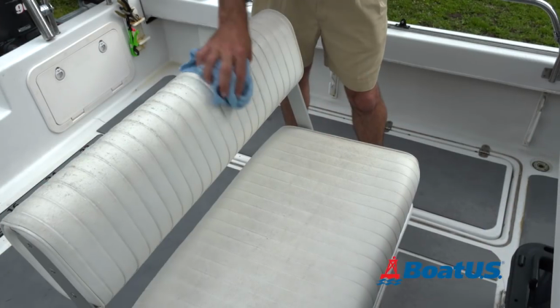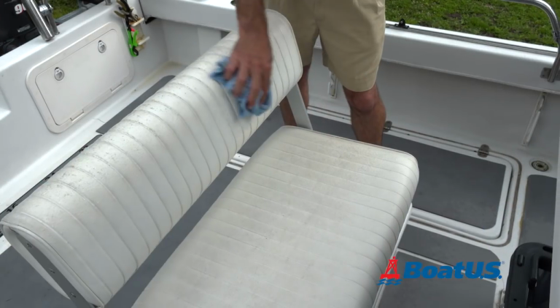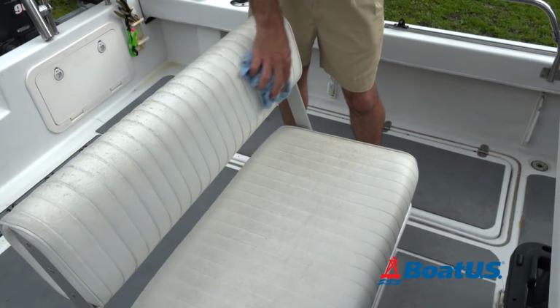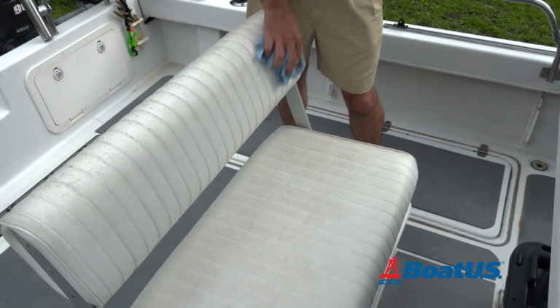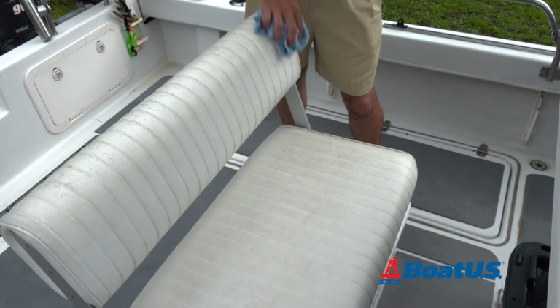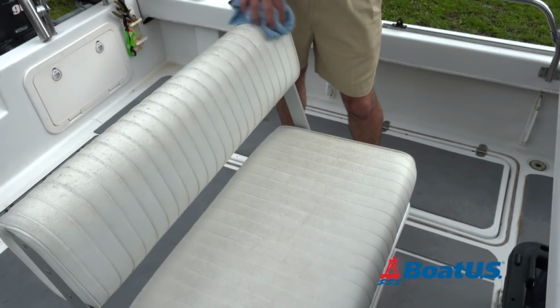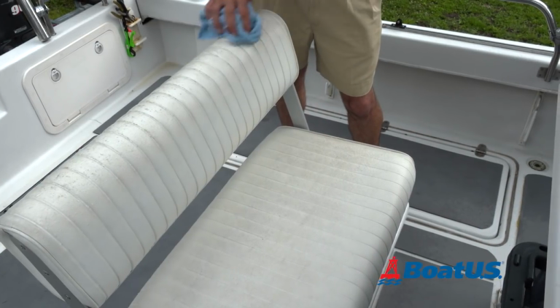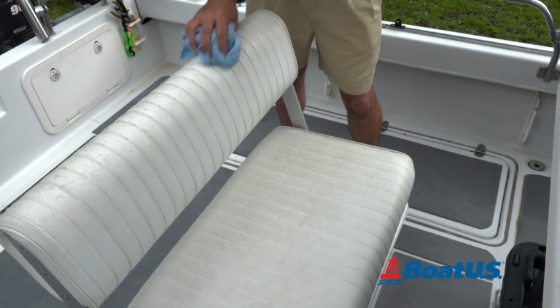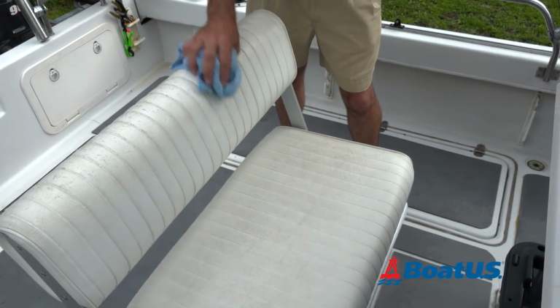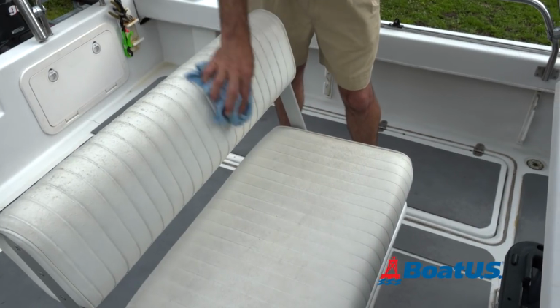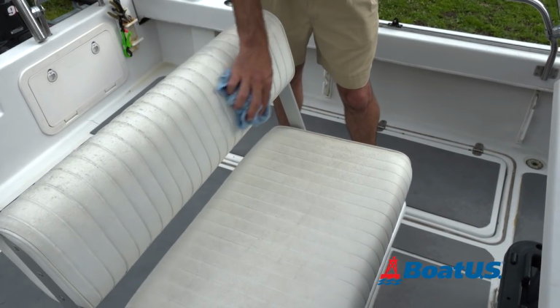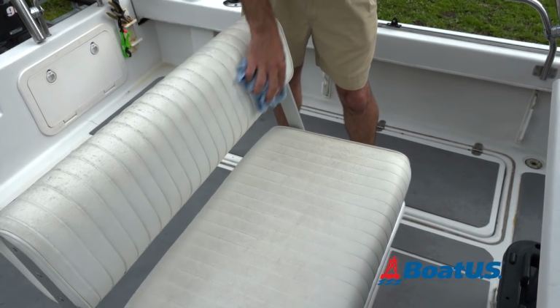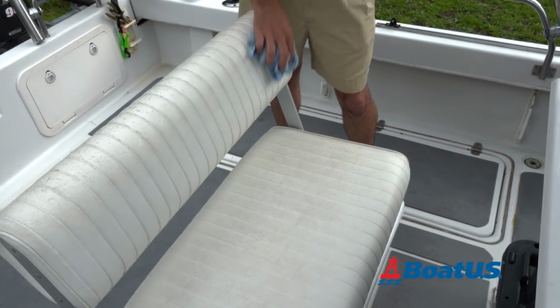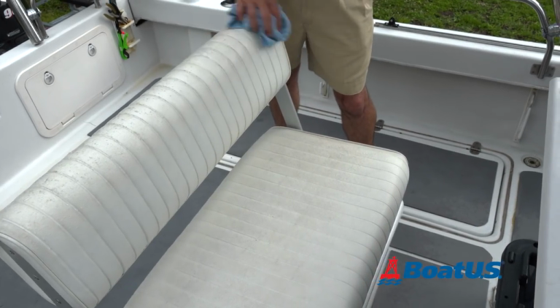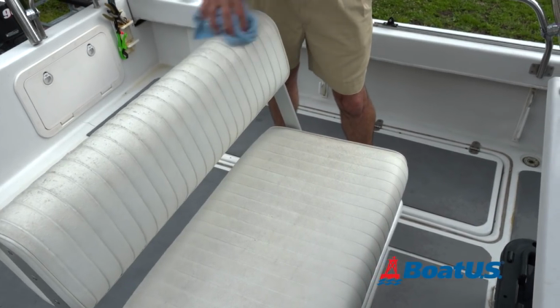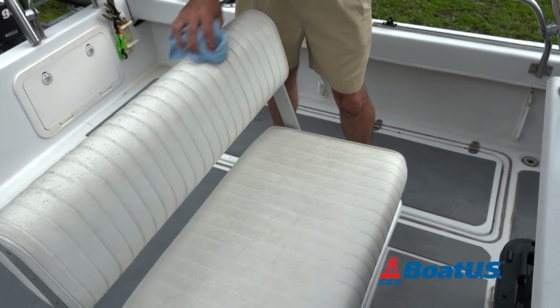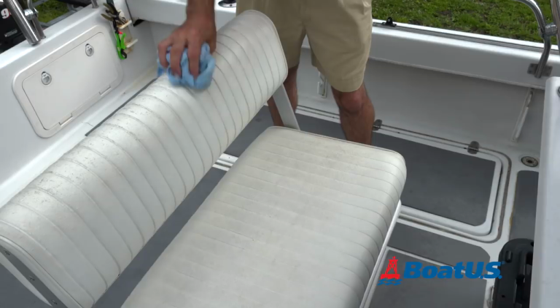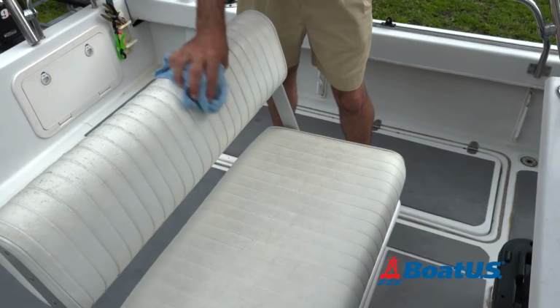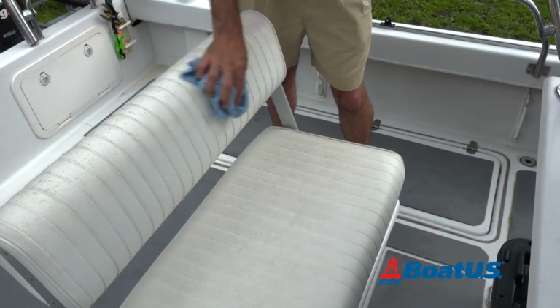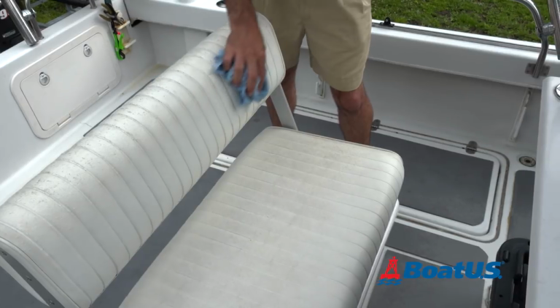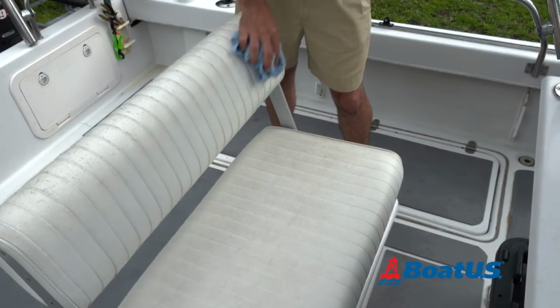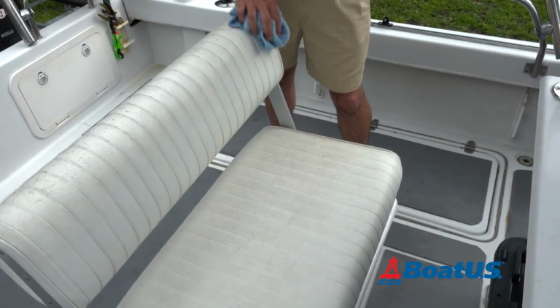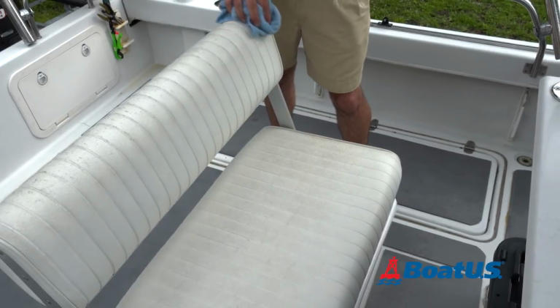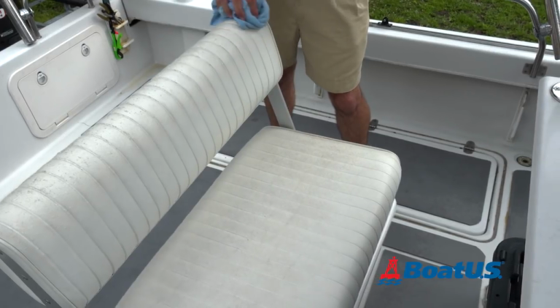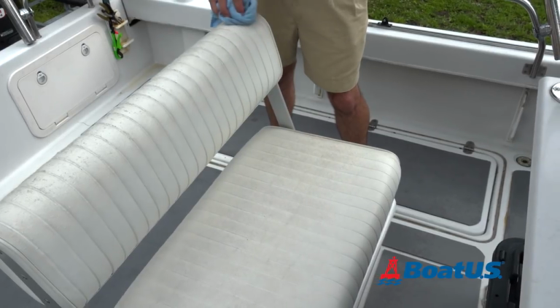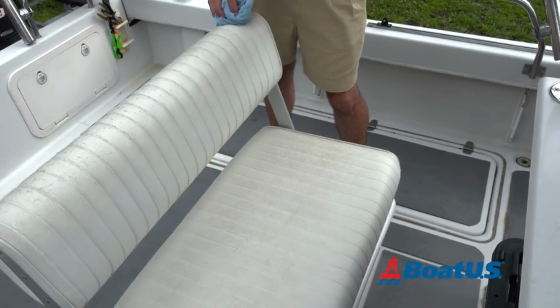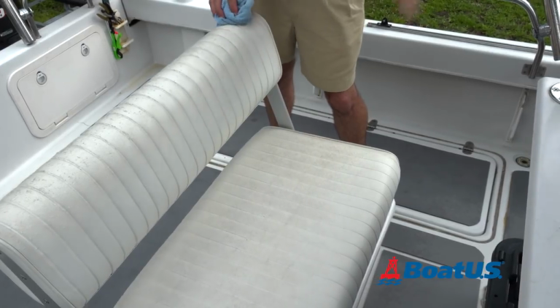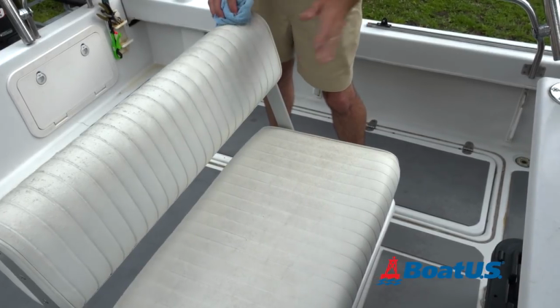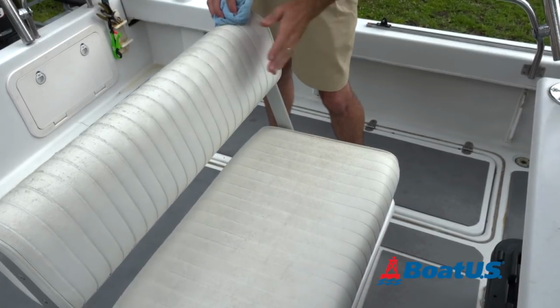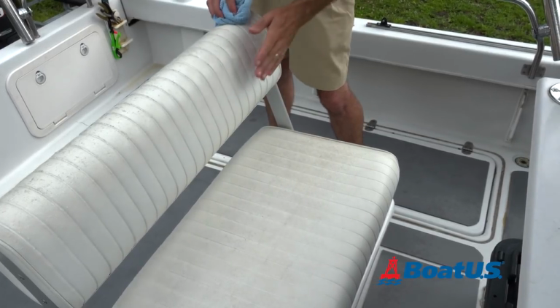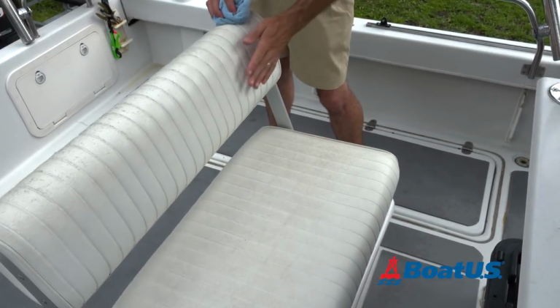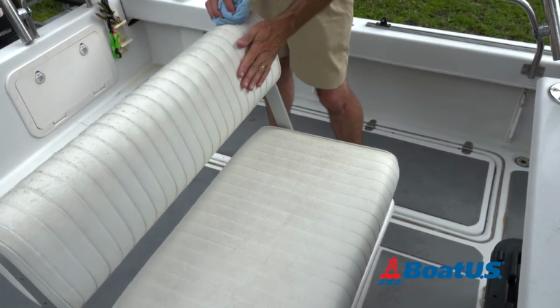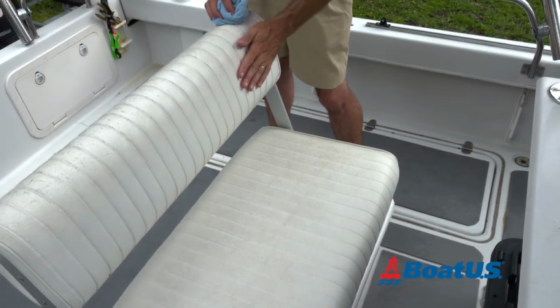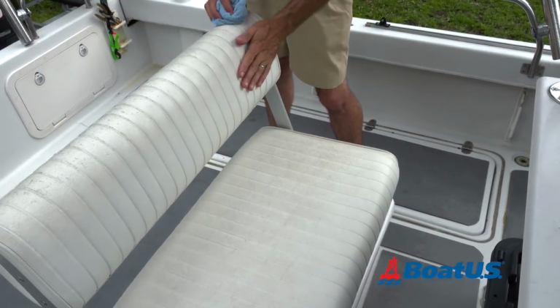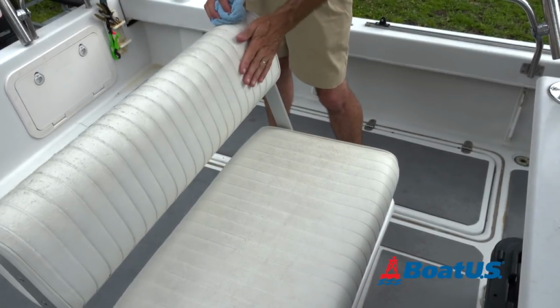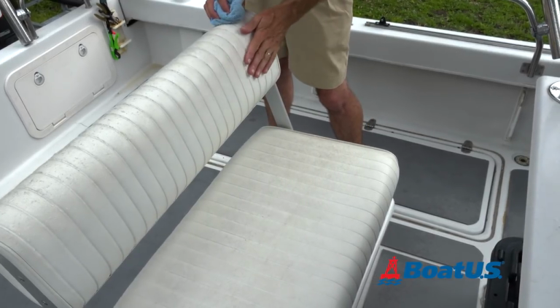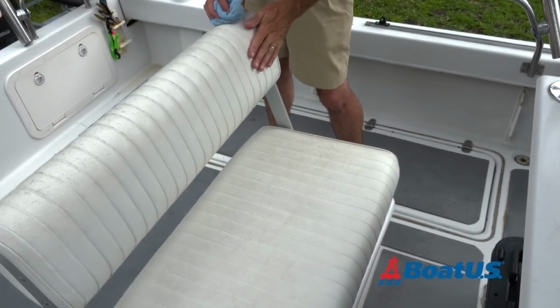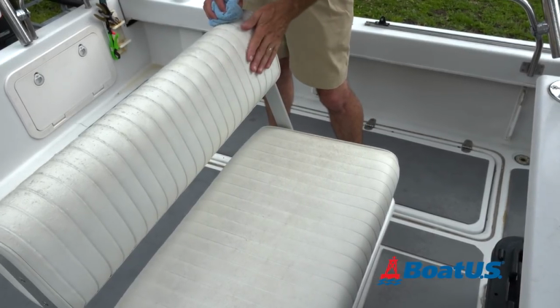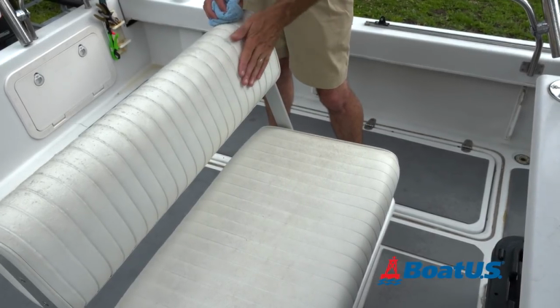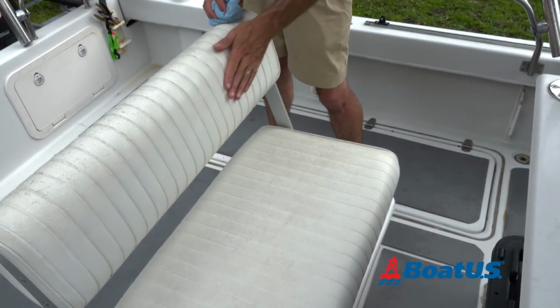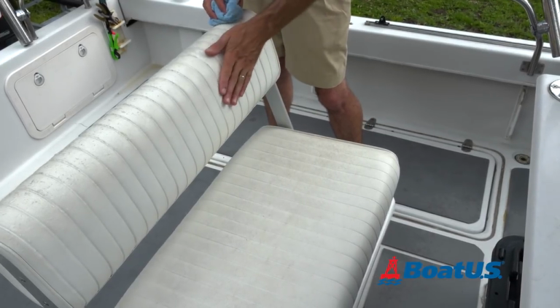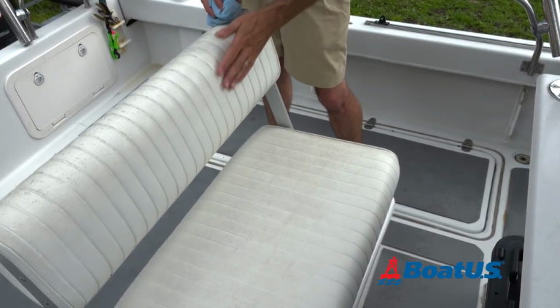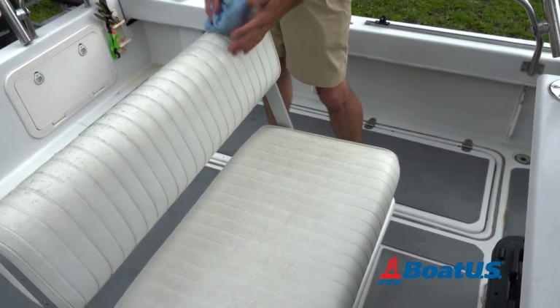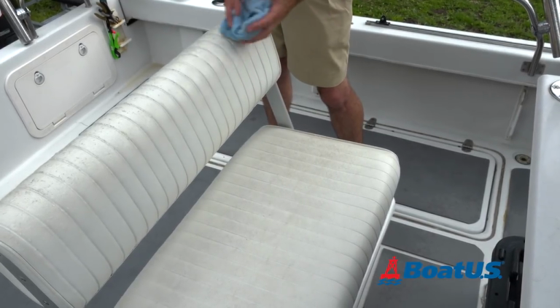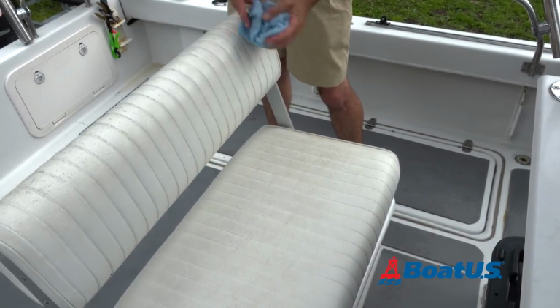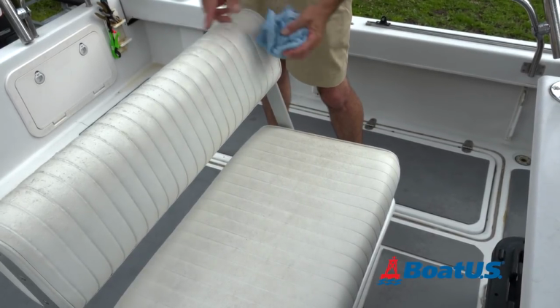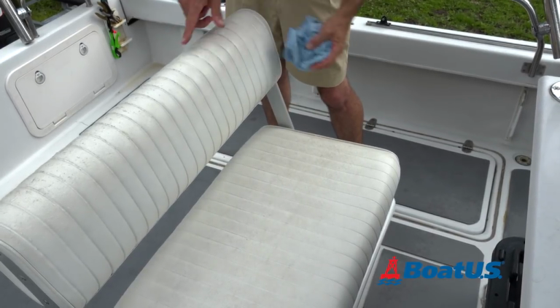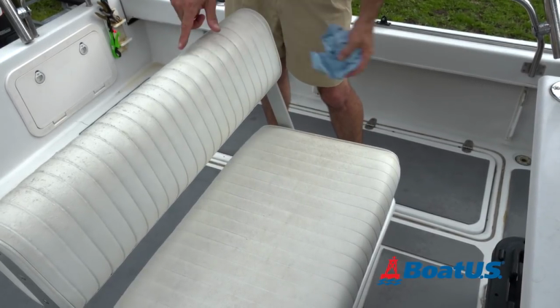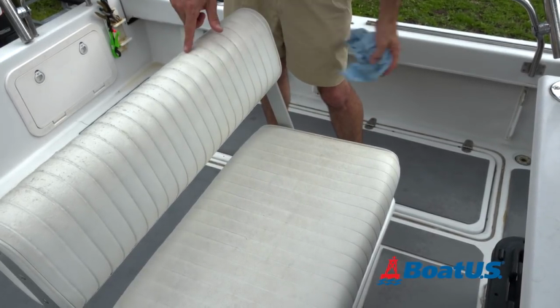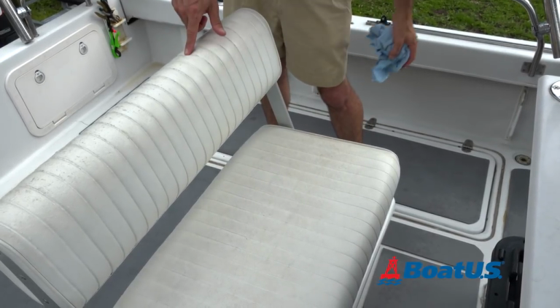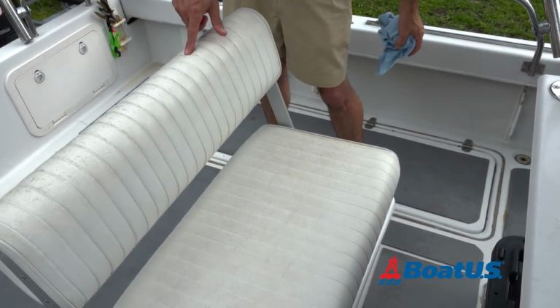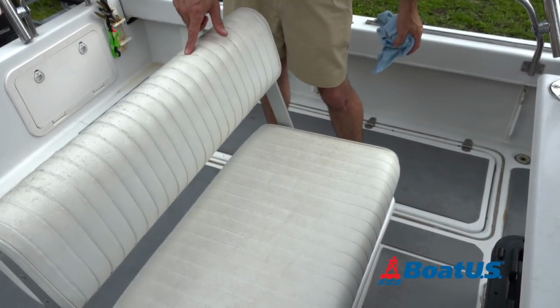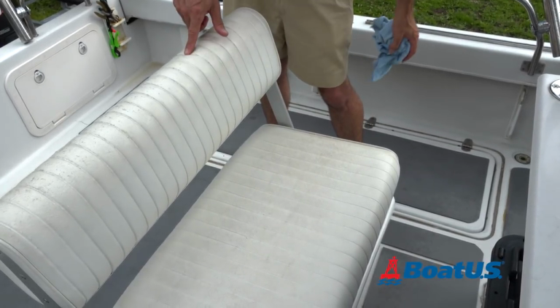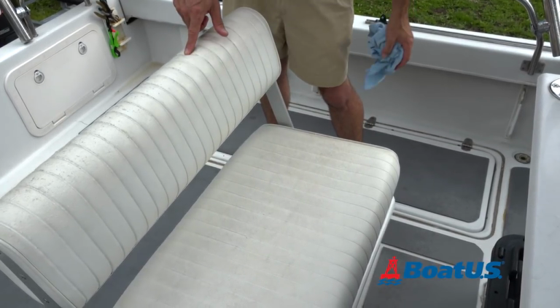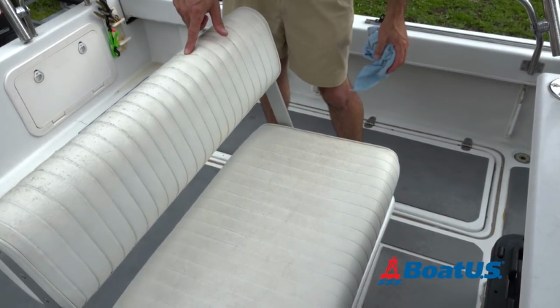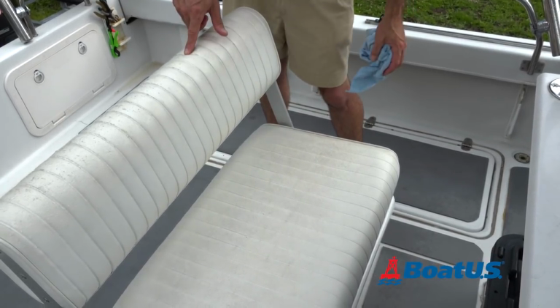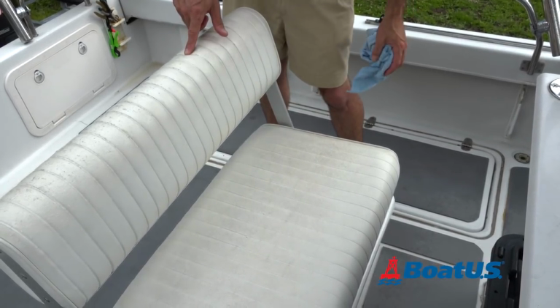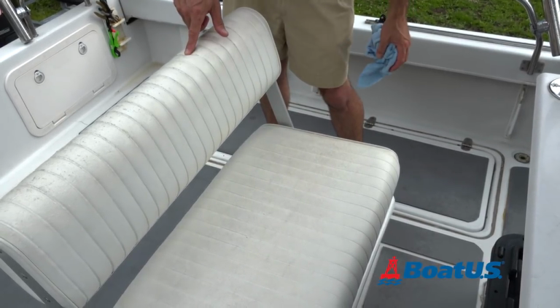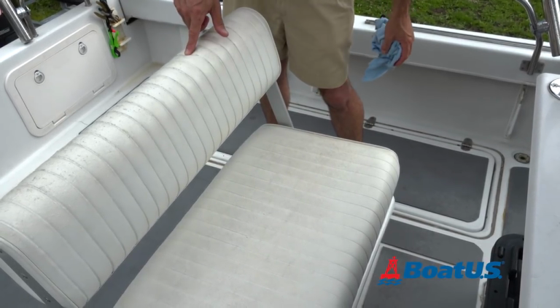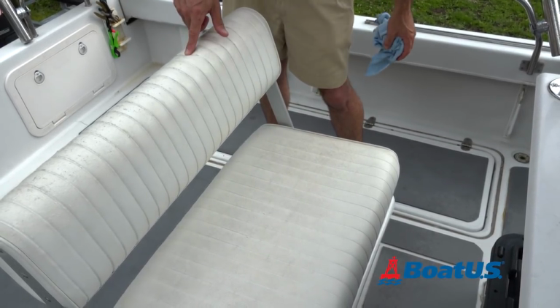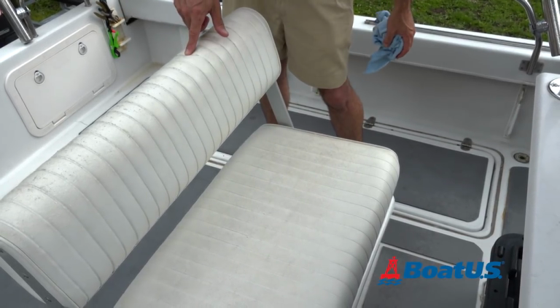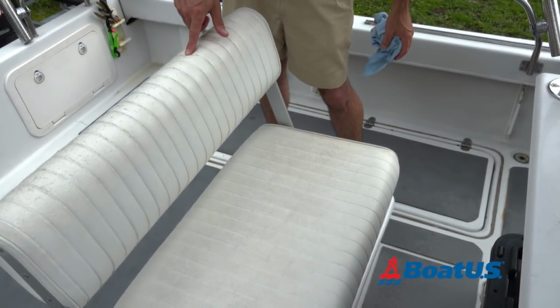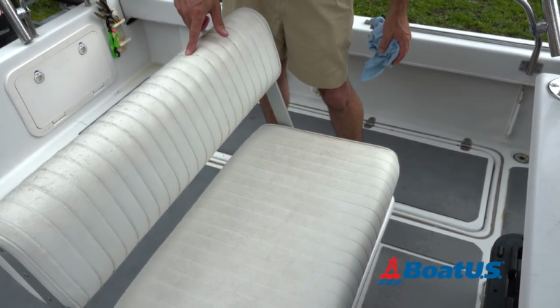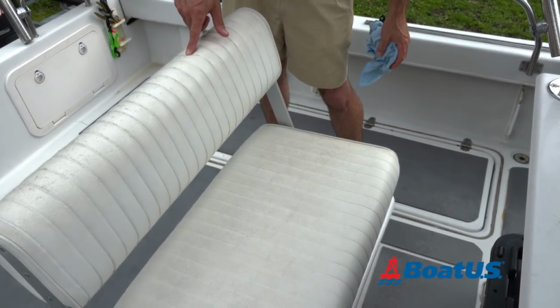Everything inside the boat also needs to be cleaned and protected to prevent mold and mildew growth. You don't want that to happen to your boat, do you?